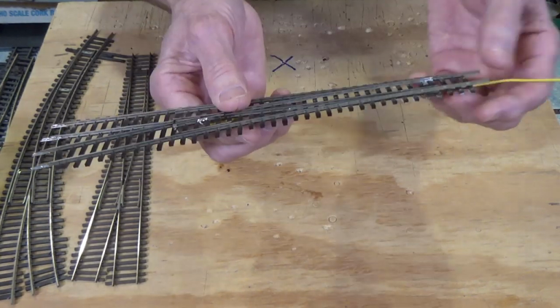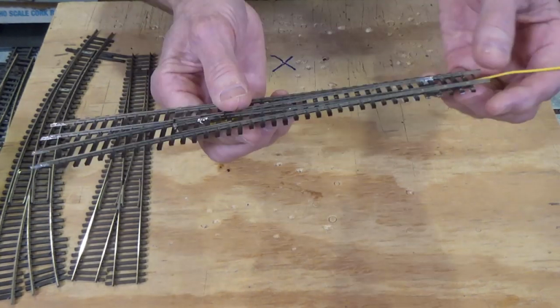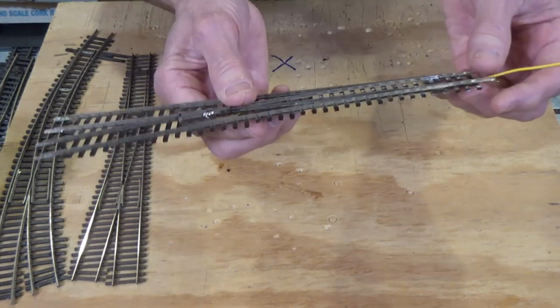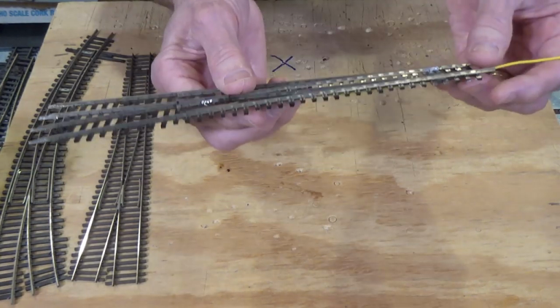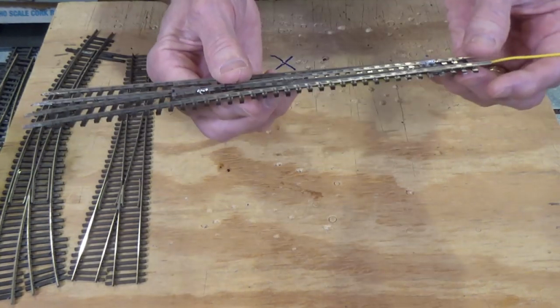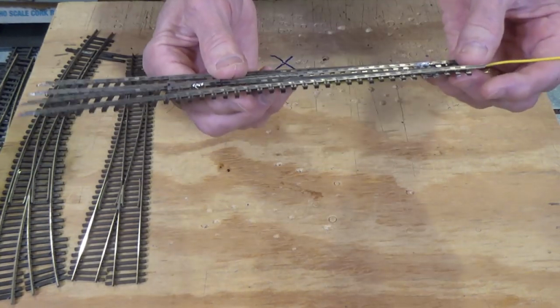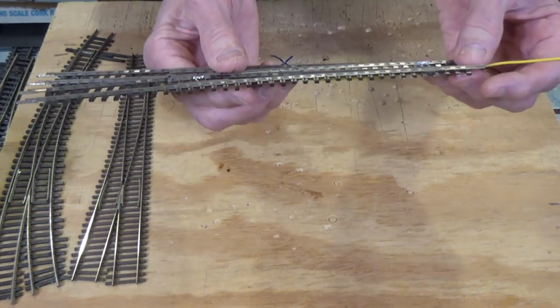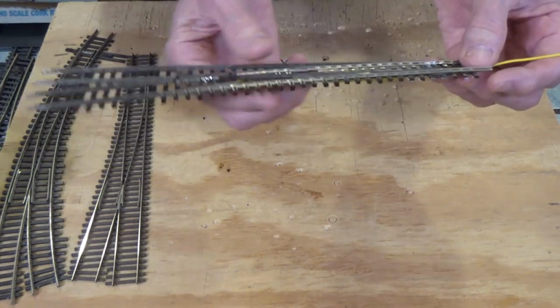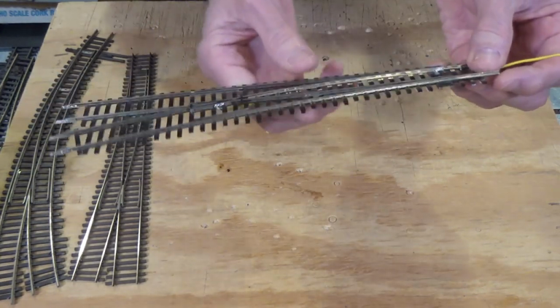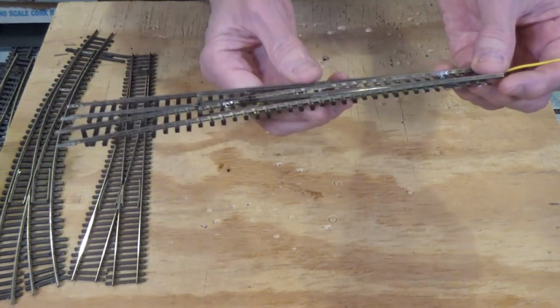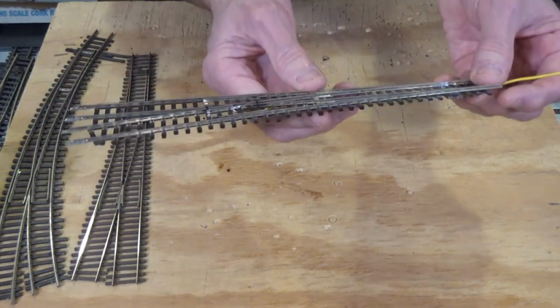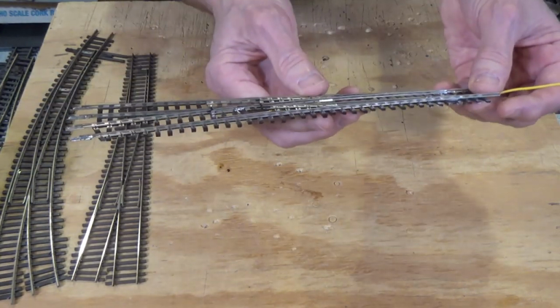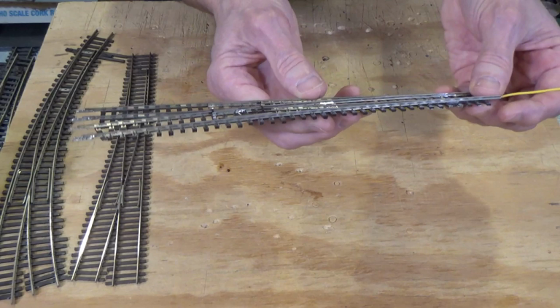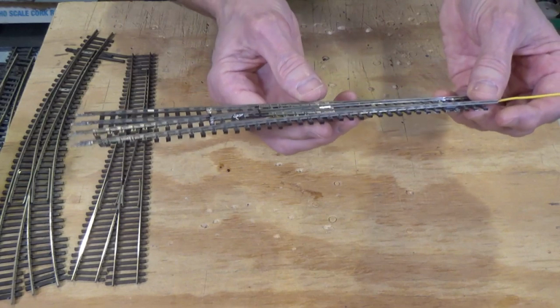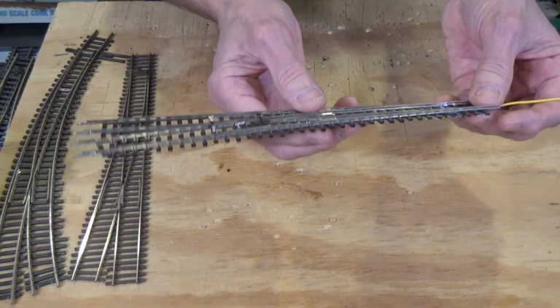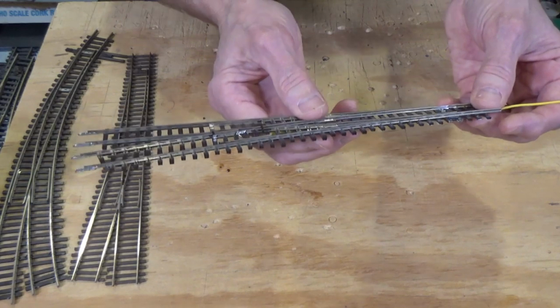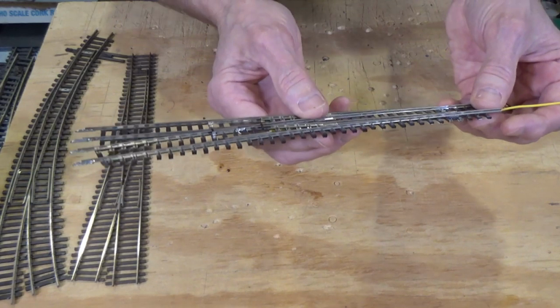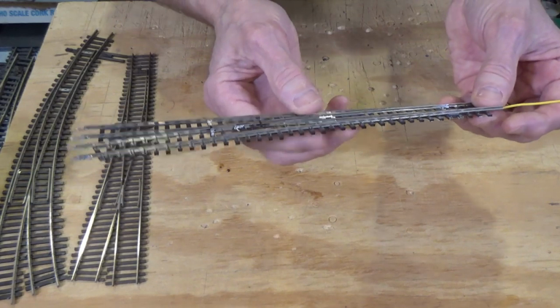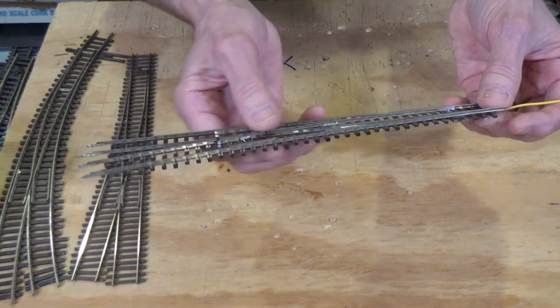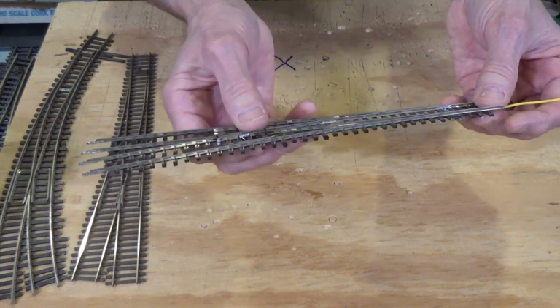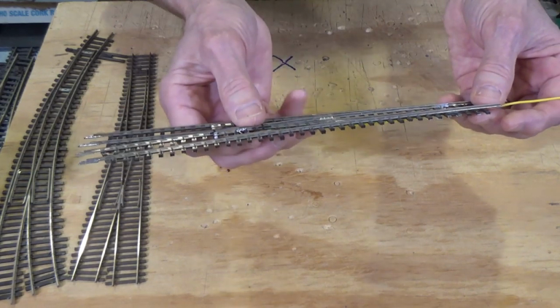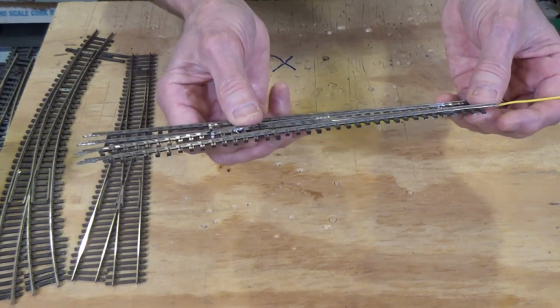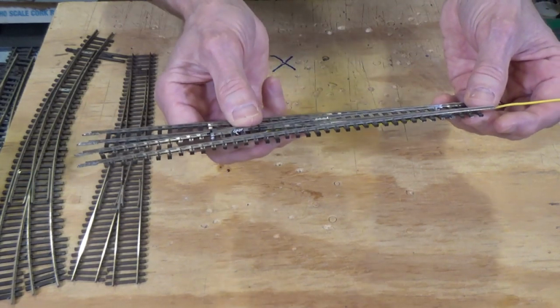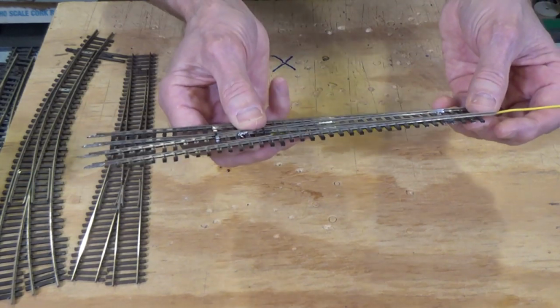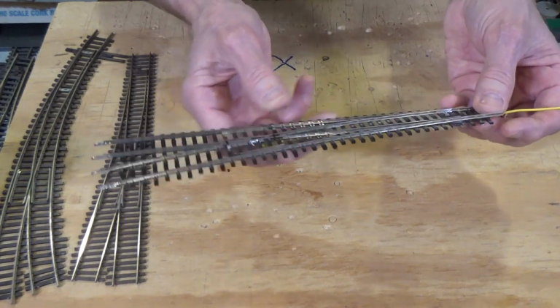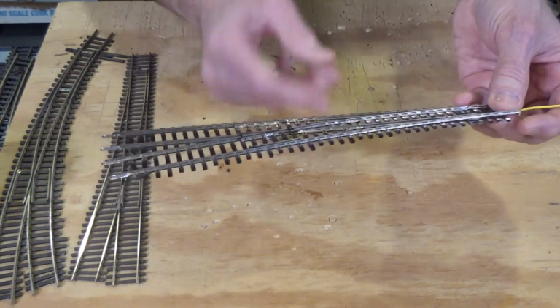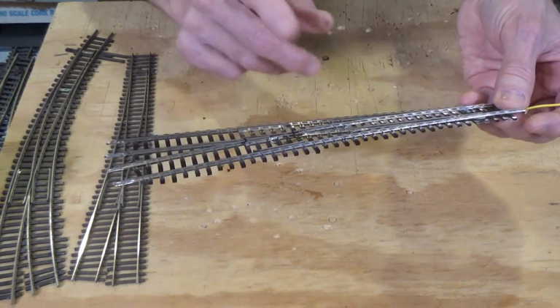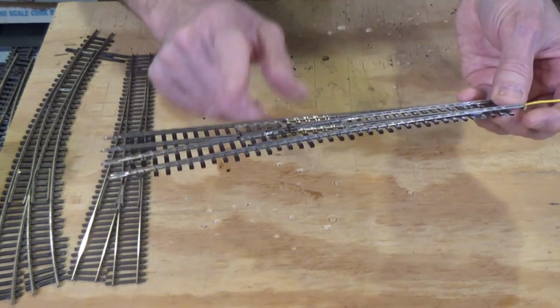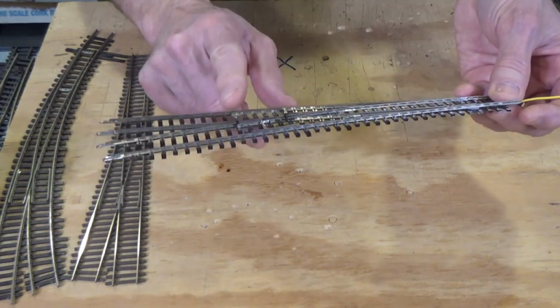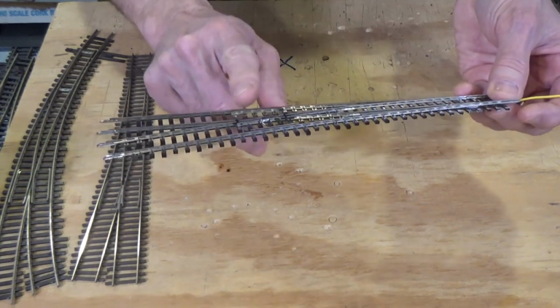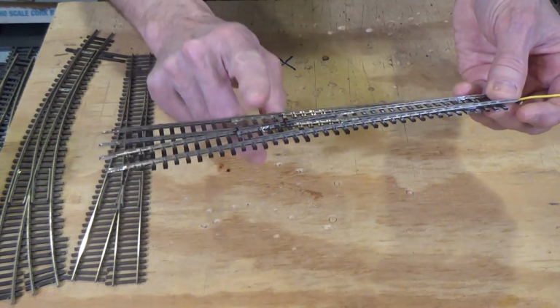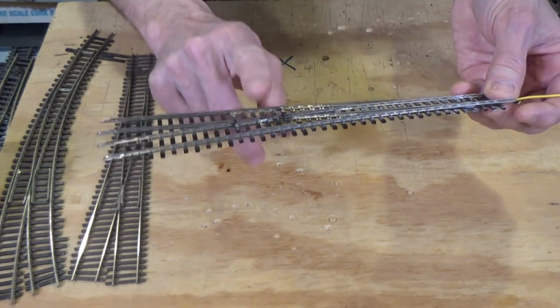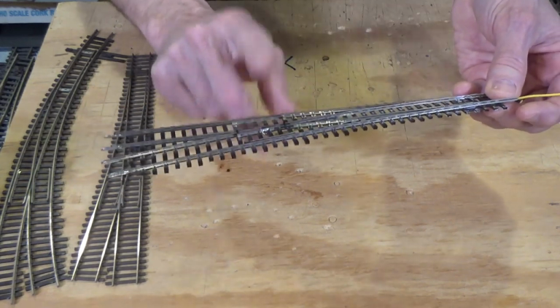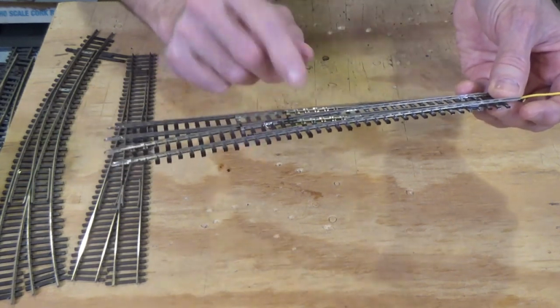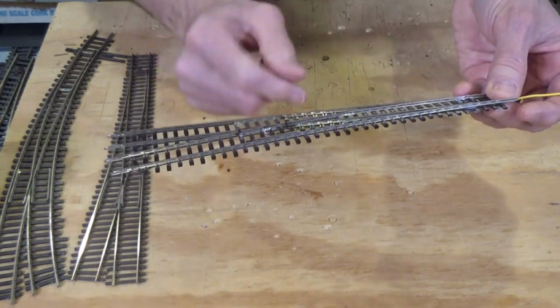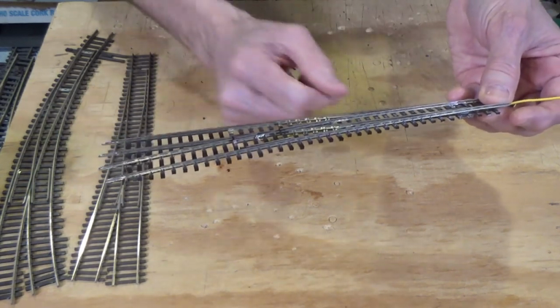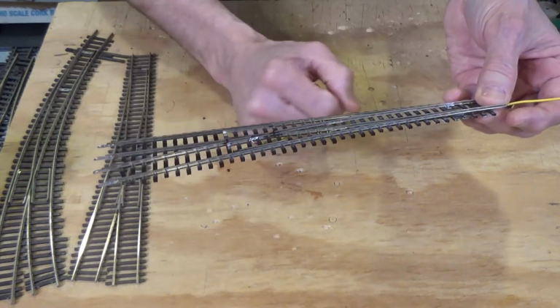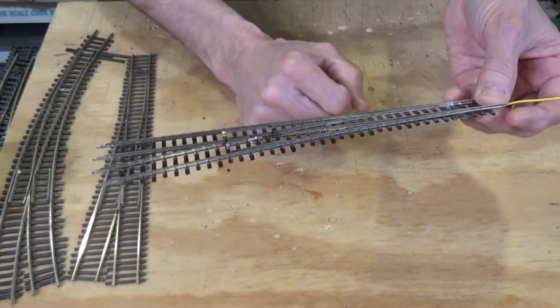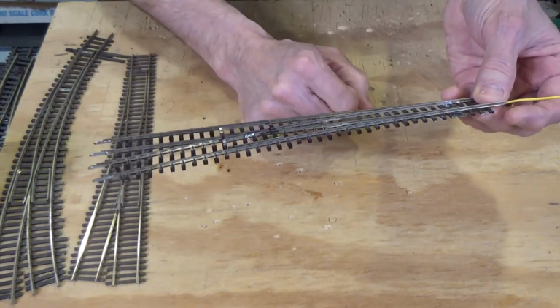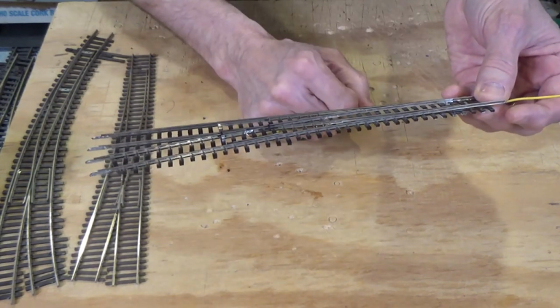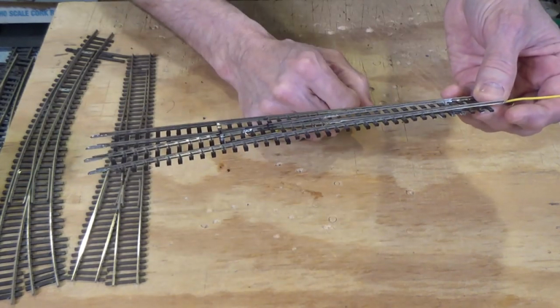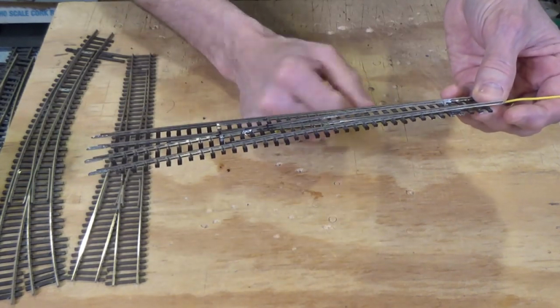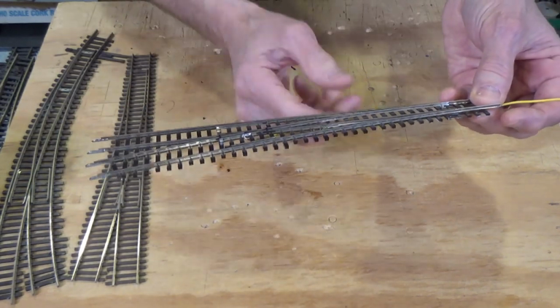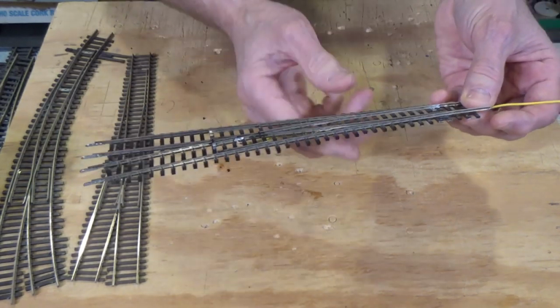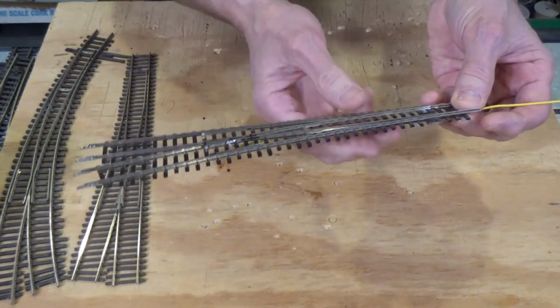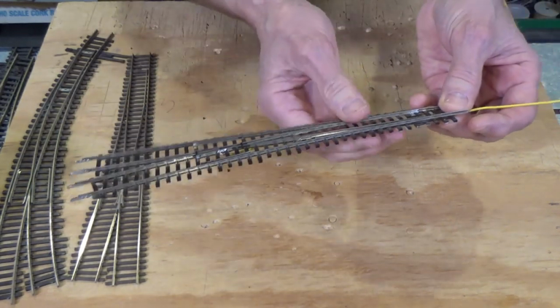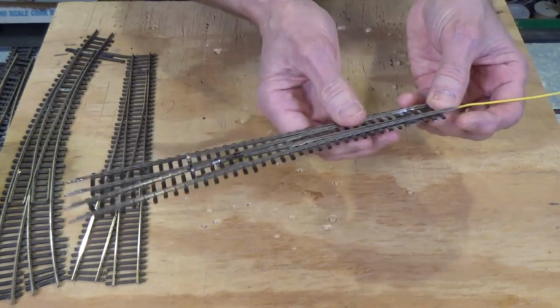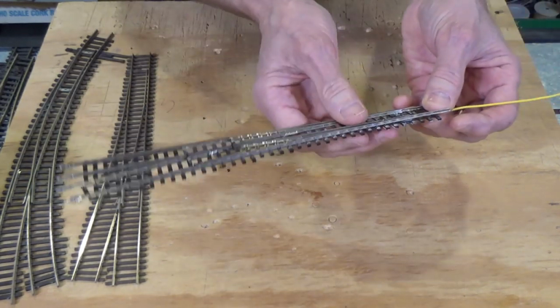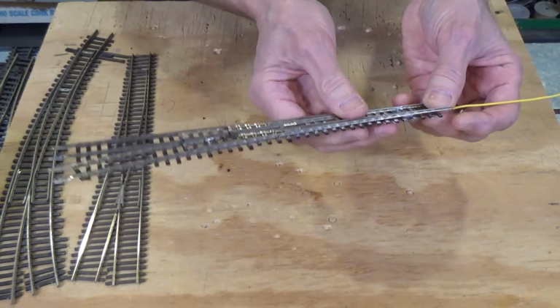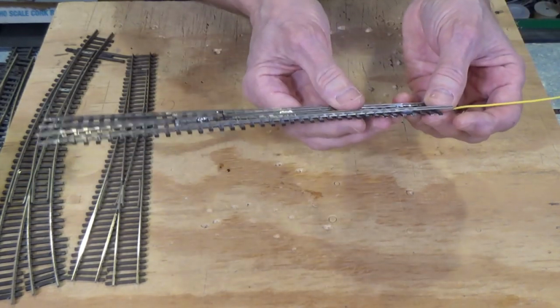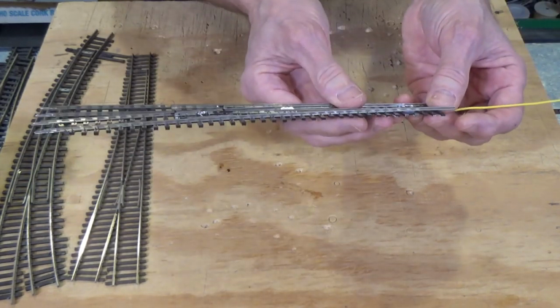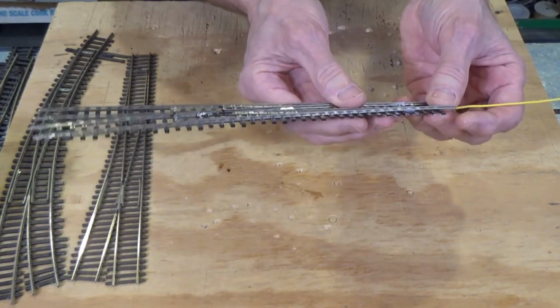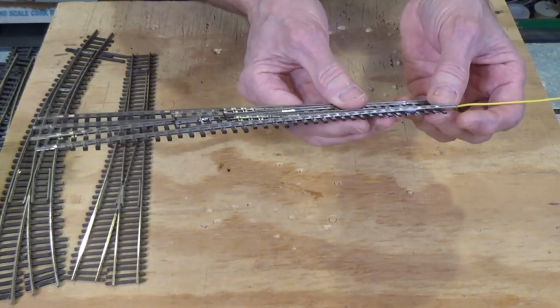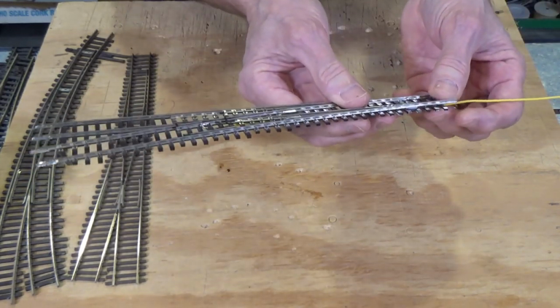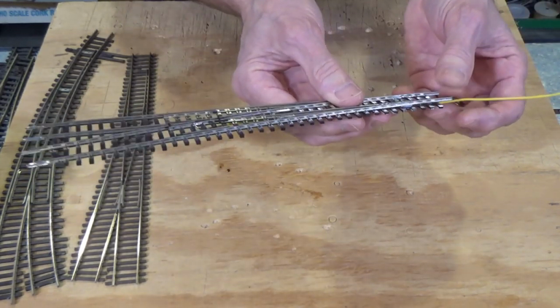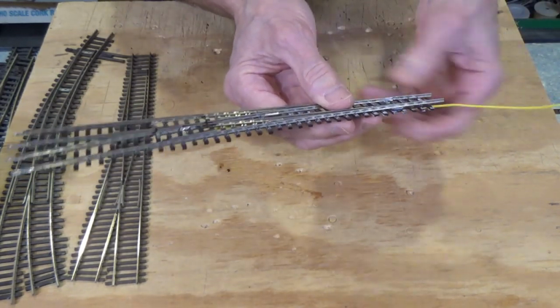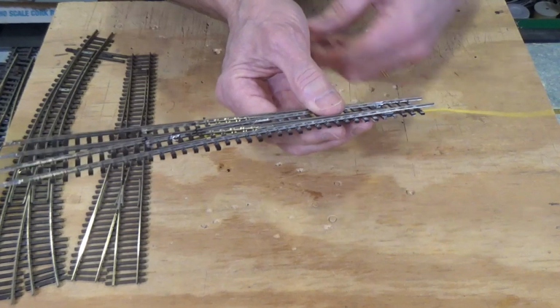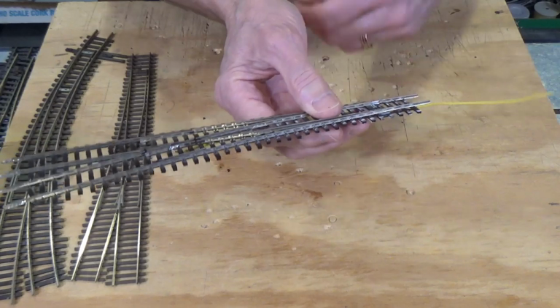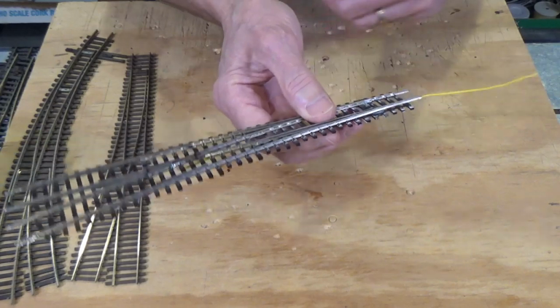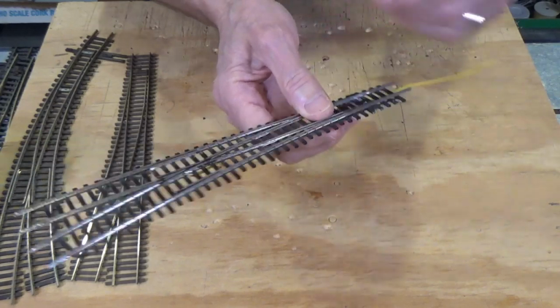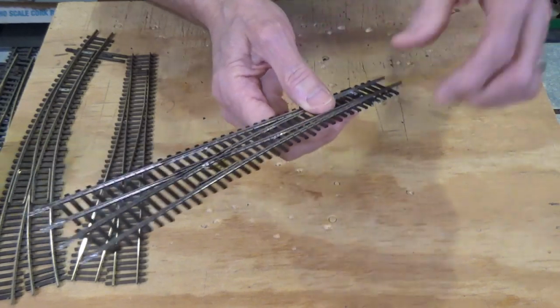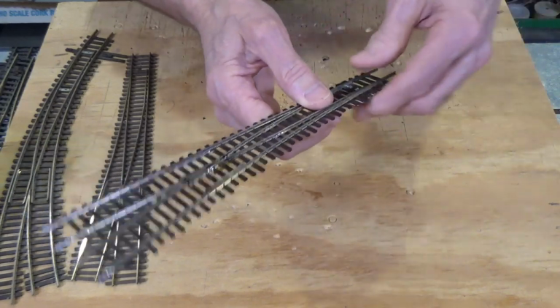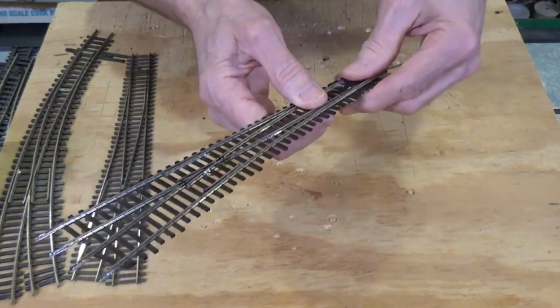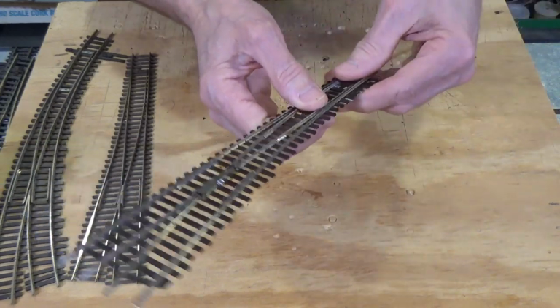The only problem is these frogs are built up with individual pieces of rail, and because of that they're very sensitive to melting the plastic that forms the ties and base. So you have to be very careful soldering to these — use a heat sink for sure. I've done a number of these and have a couple of yards that use these turnouts and they work very well for me.